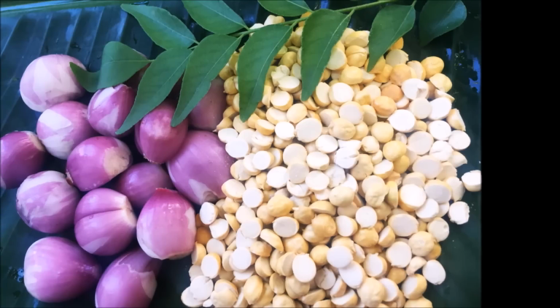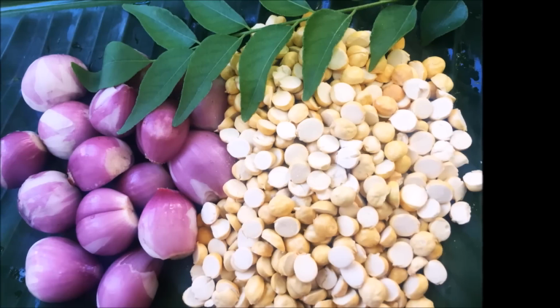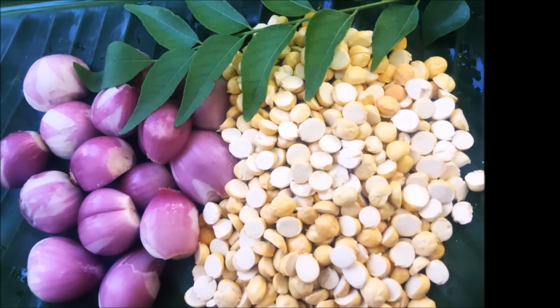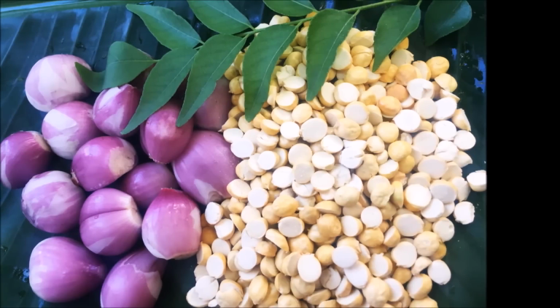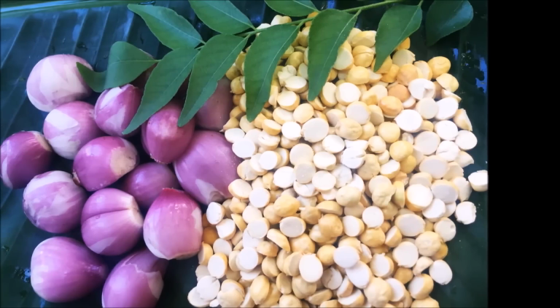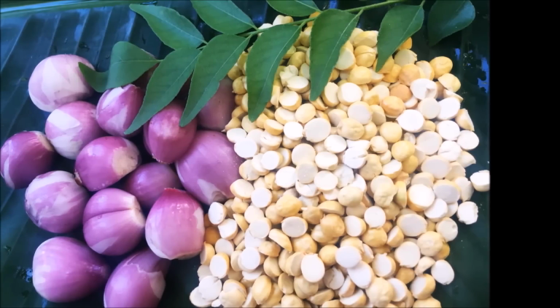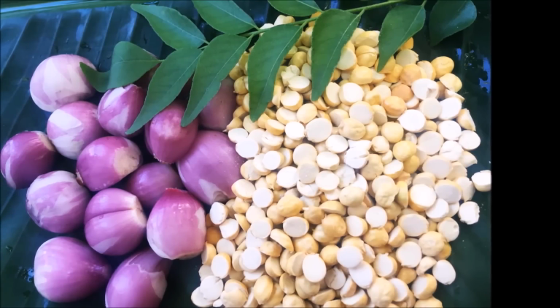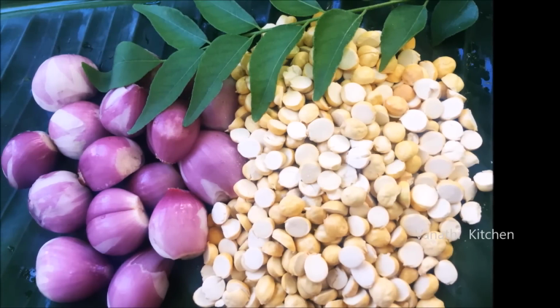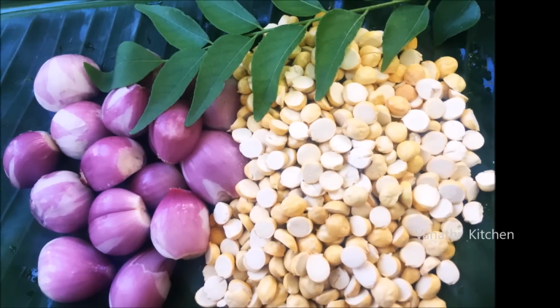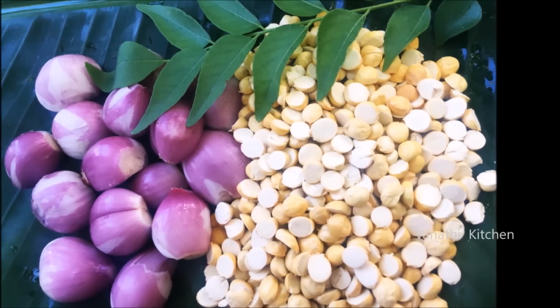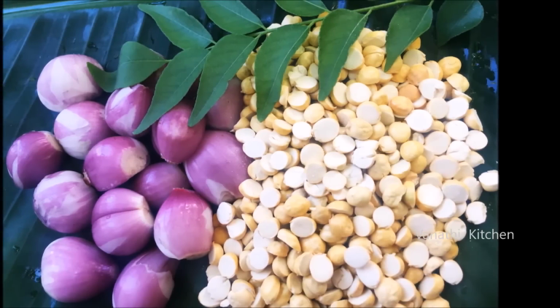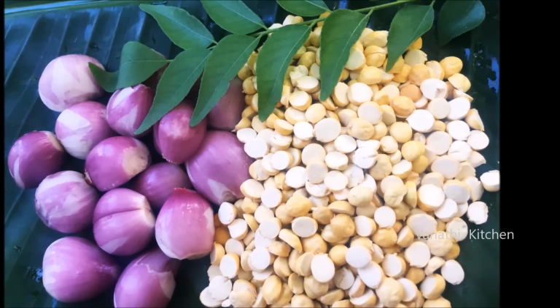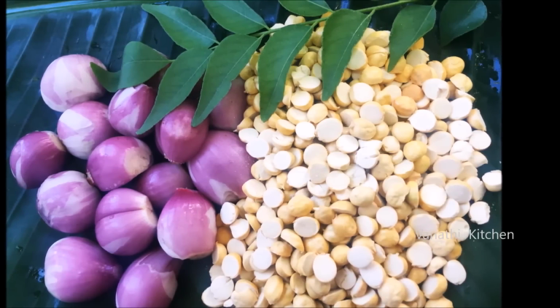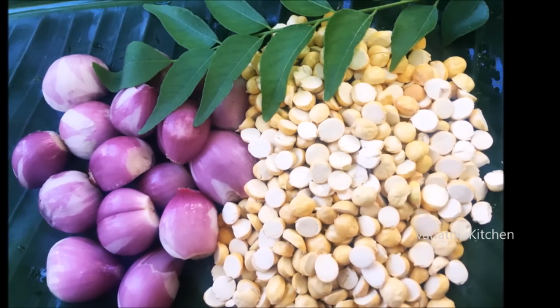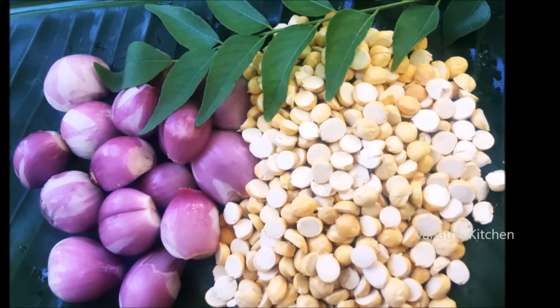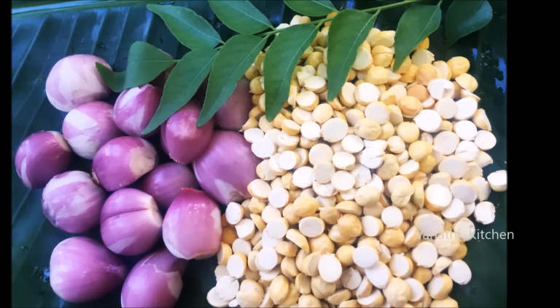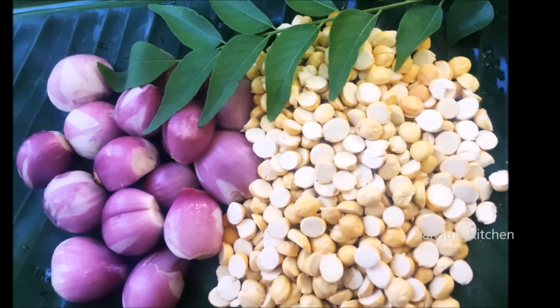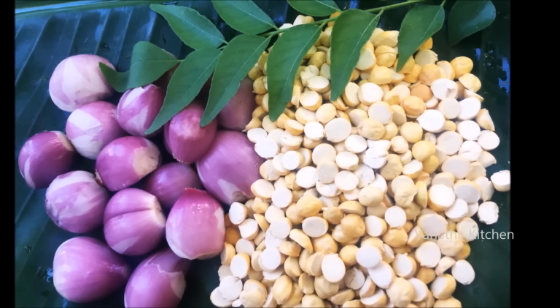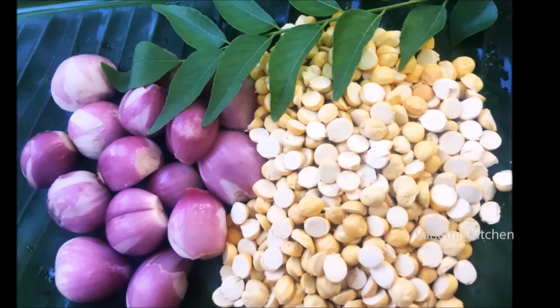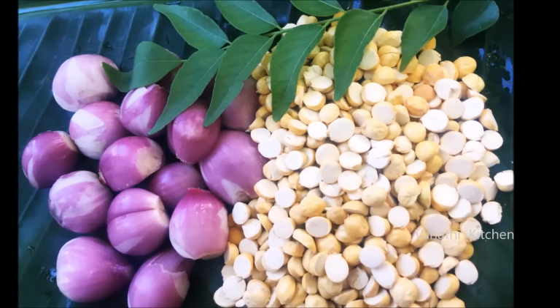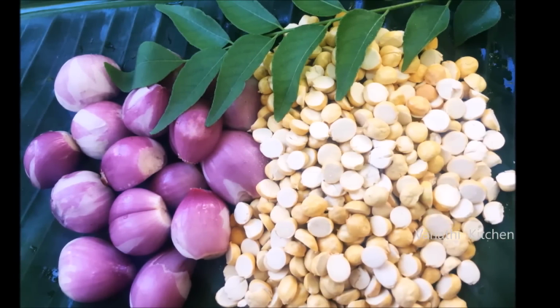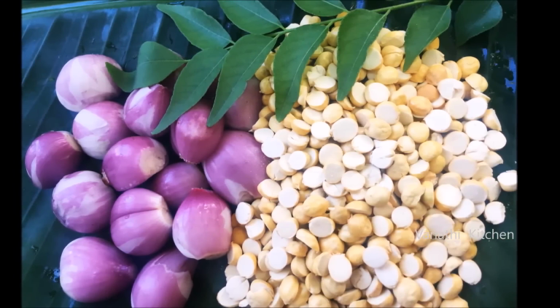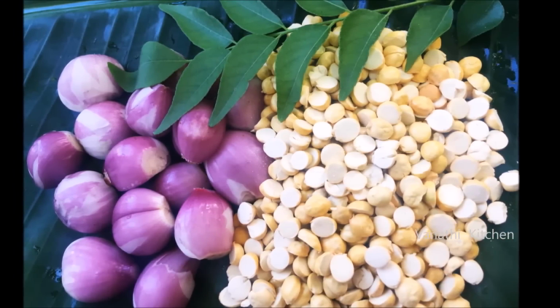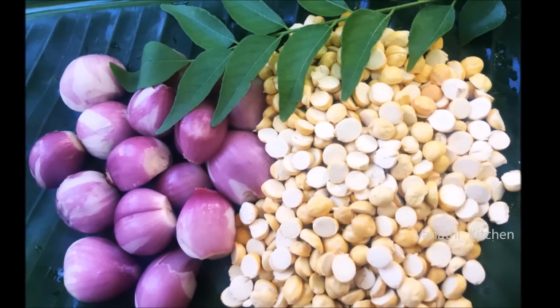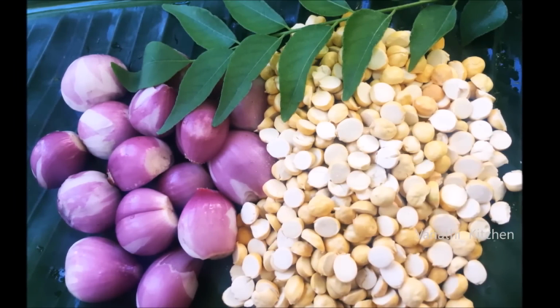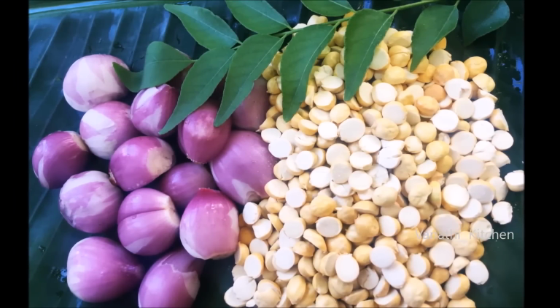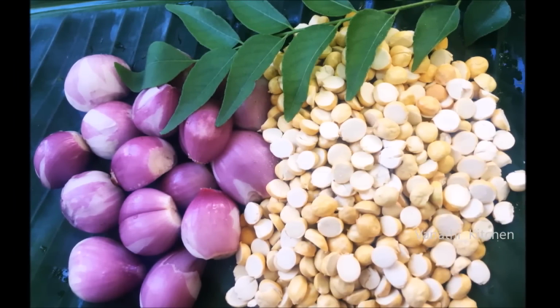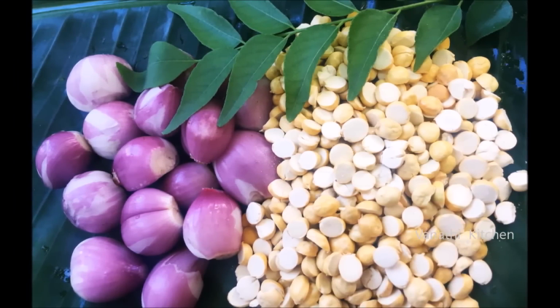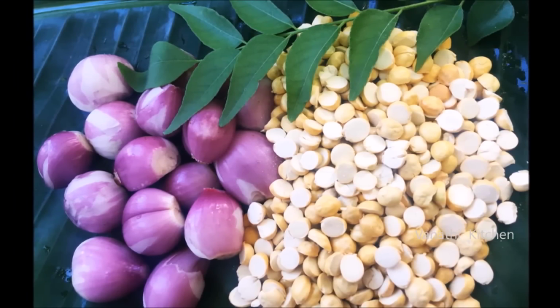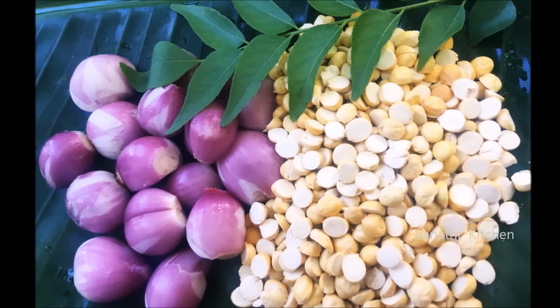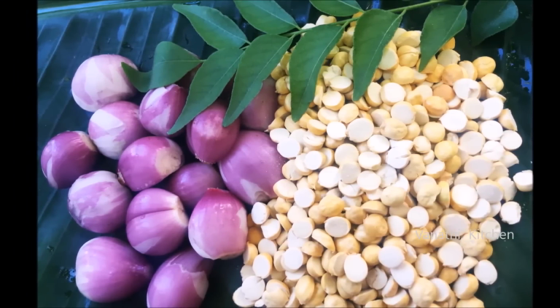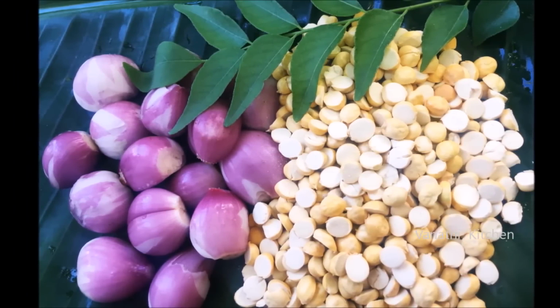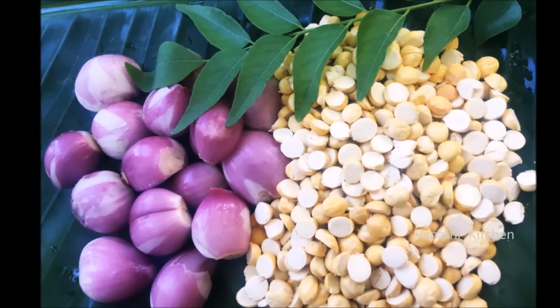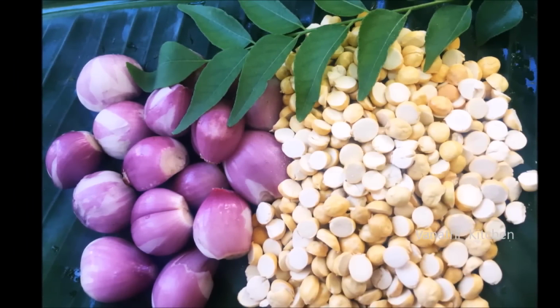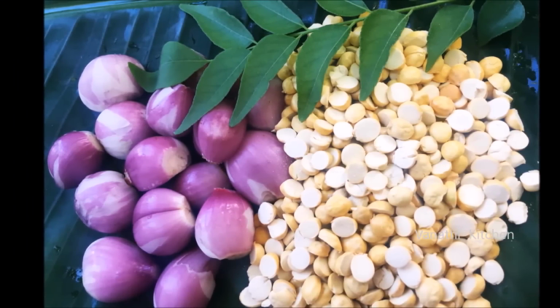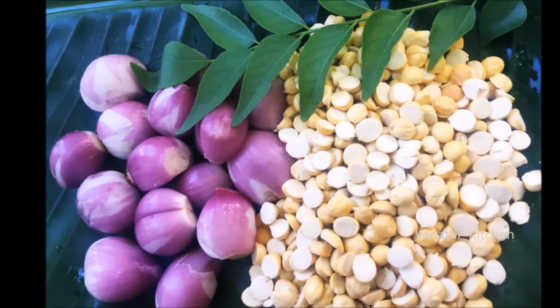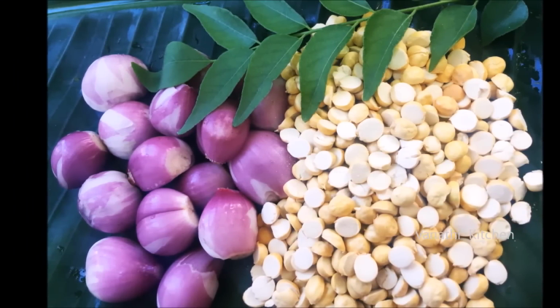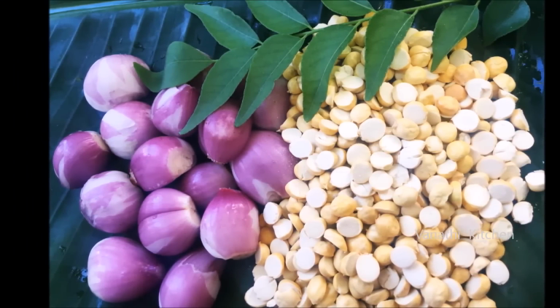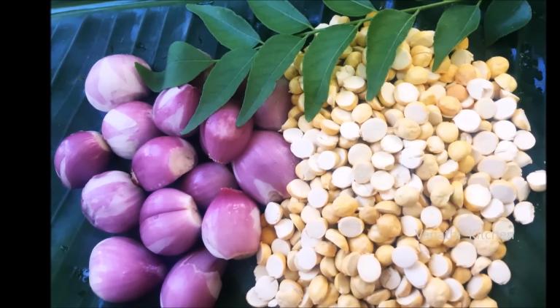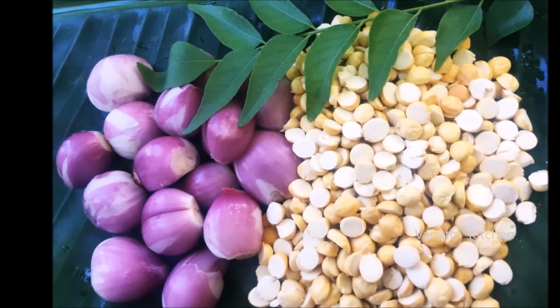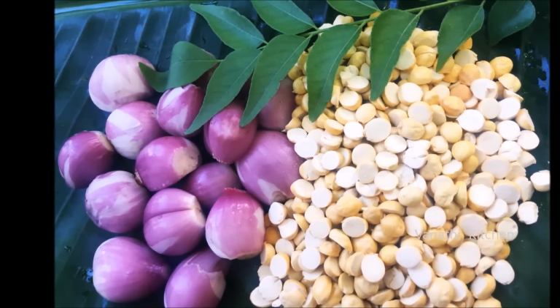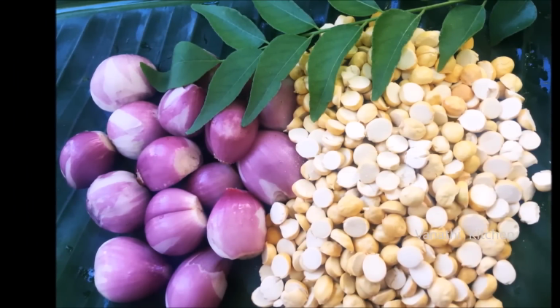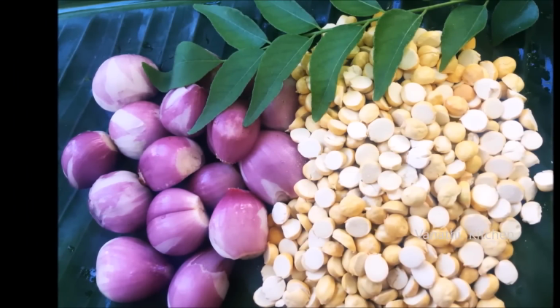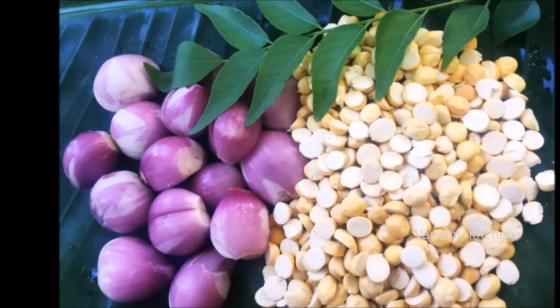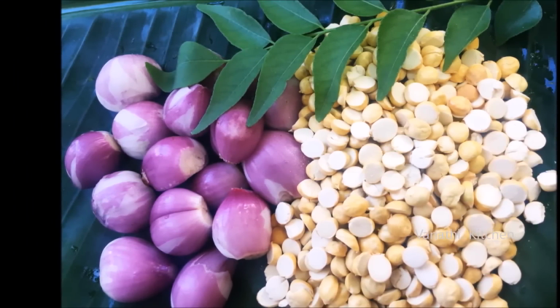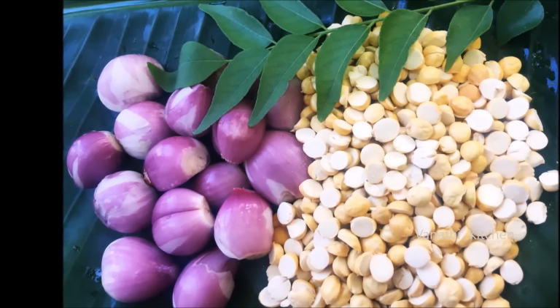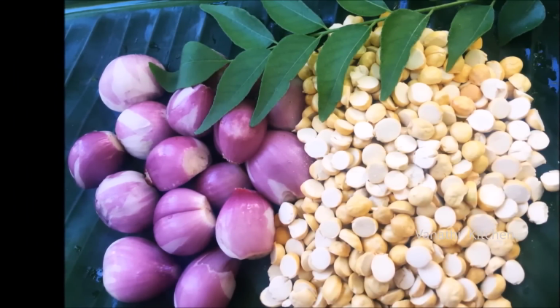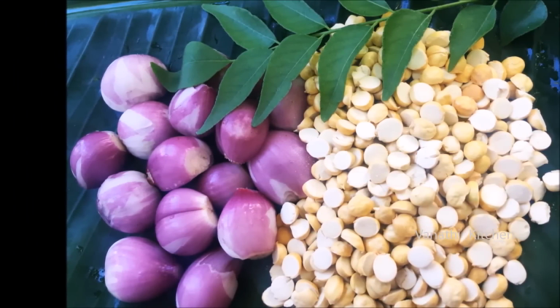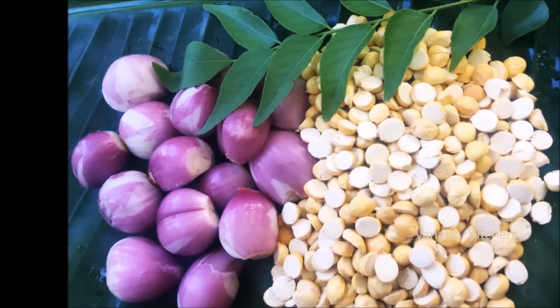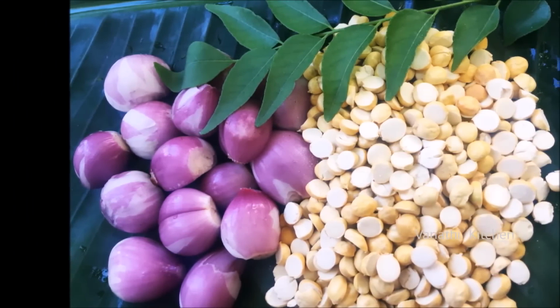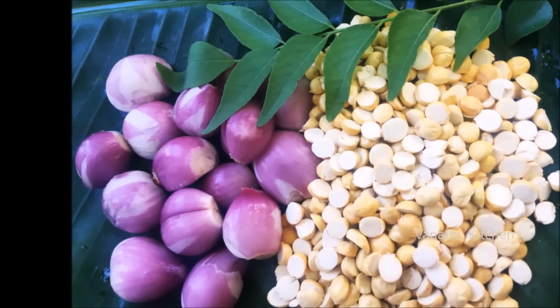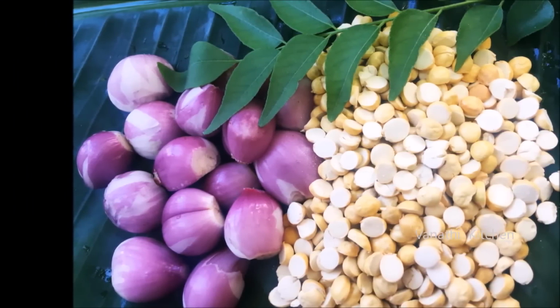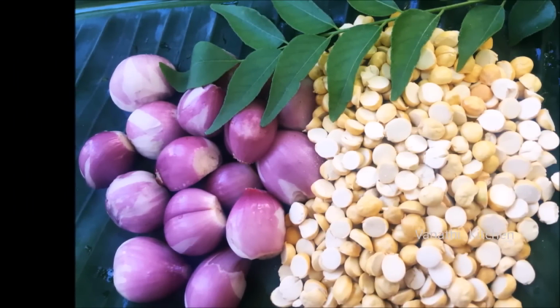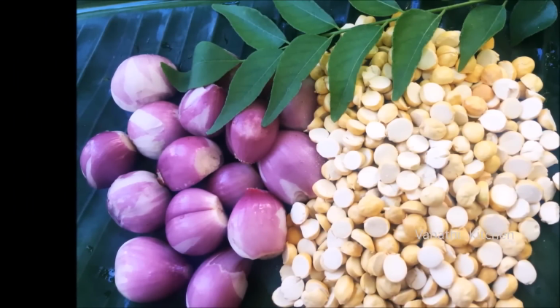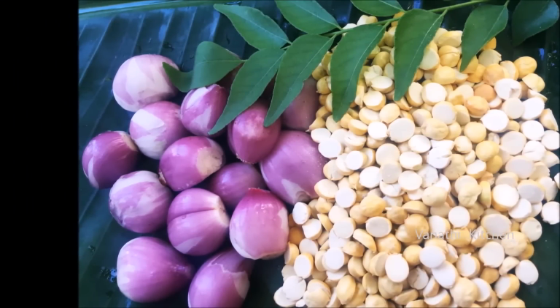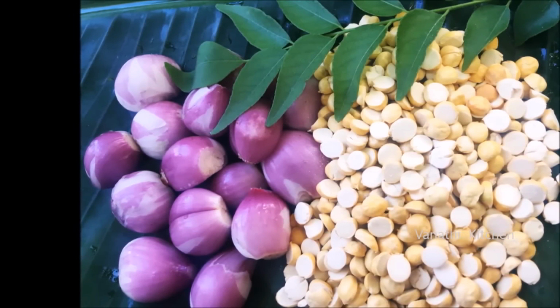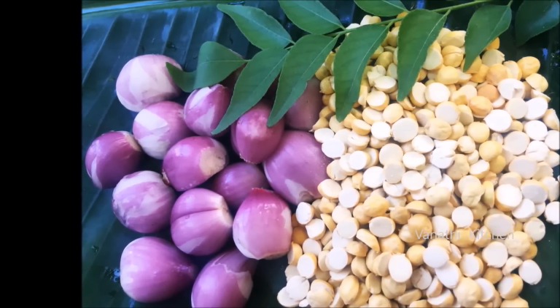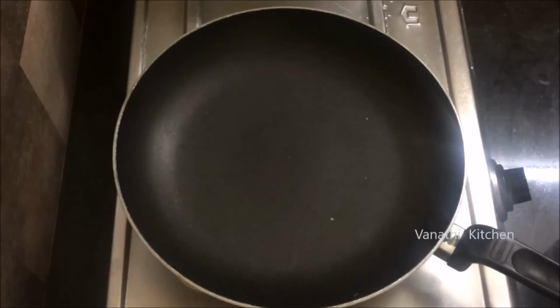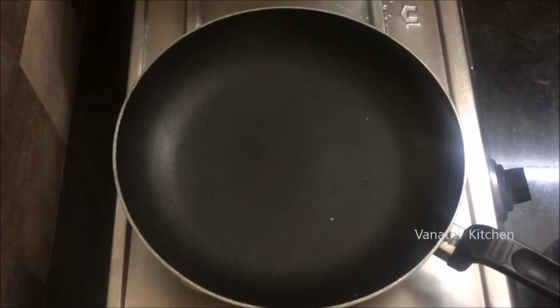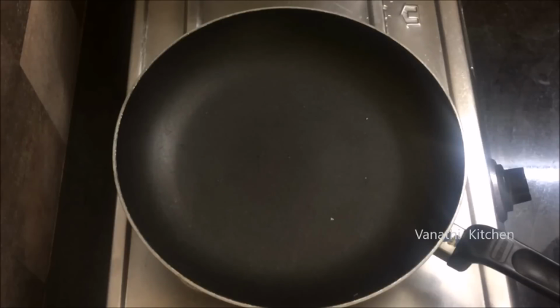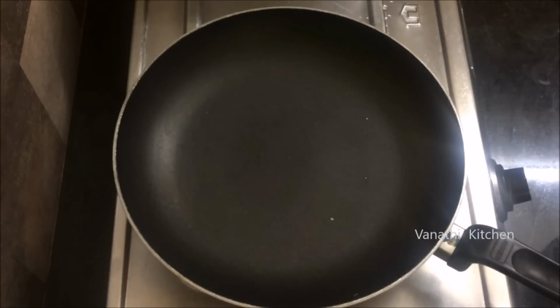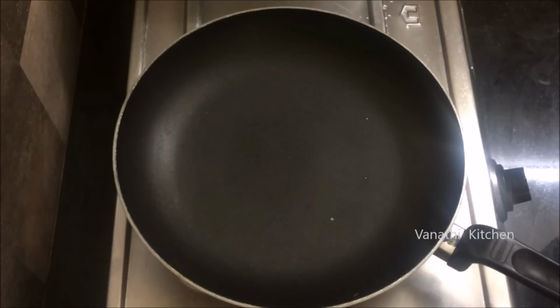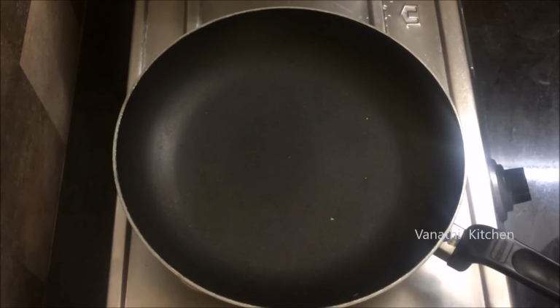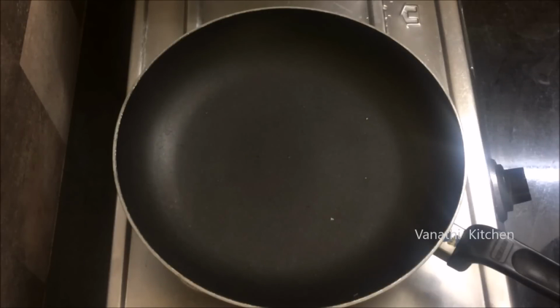Hi friends, welcome to Vanathie's kitchen. In the next video, we will make a nice chutney for this dish.